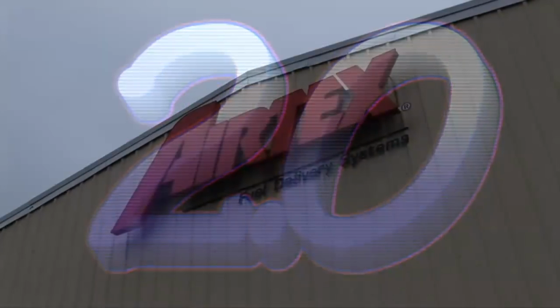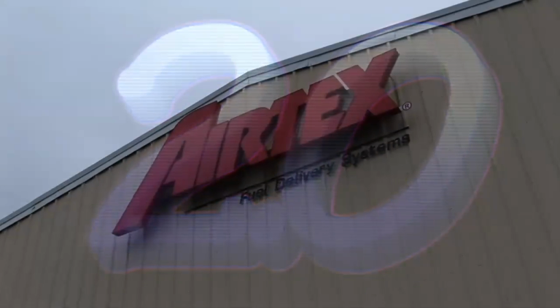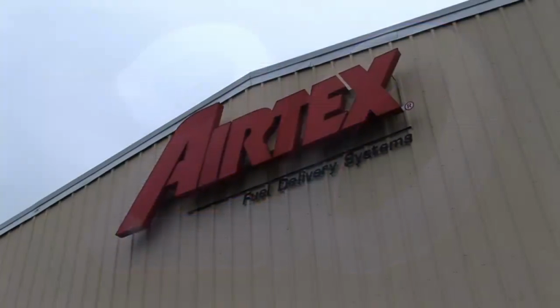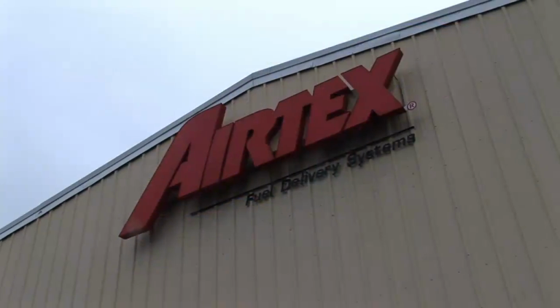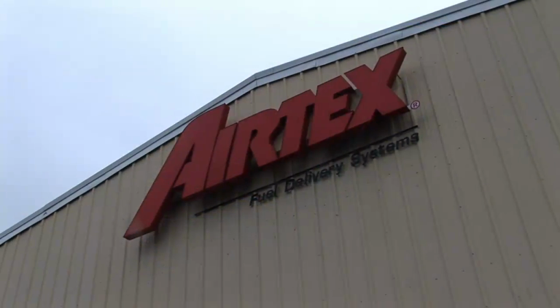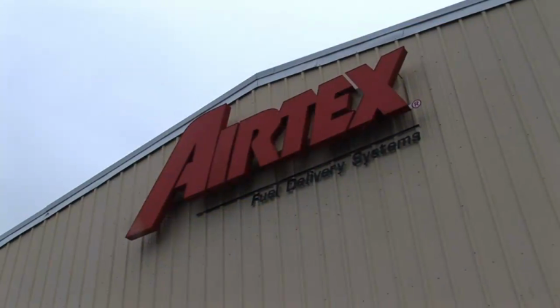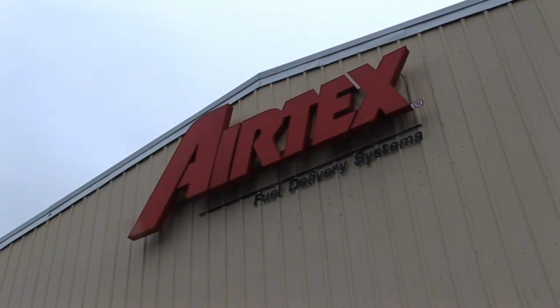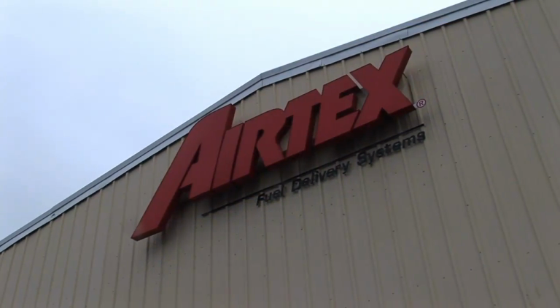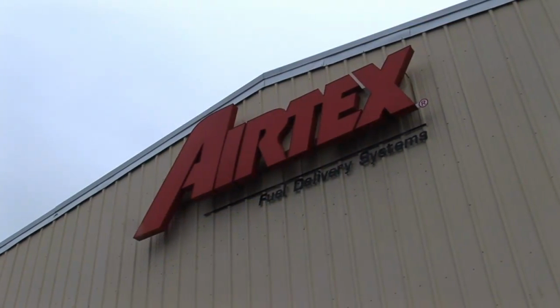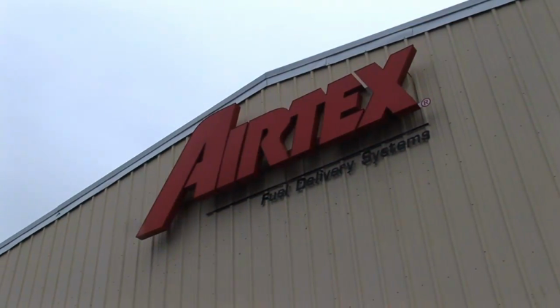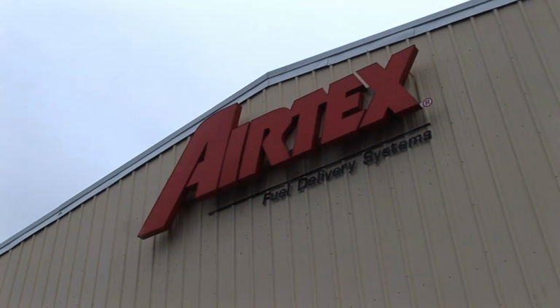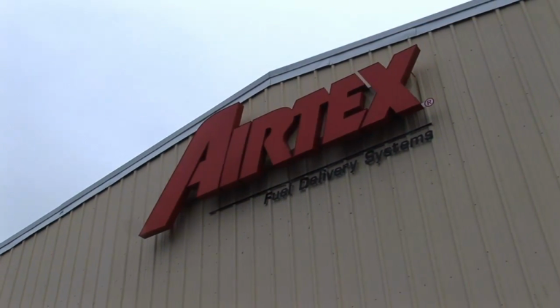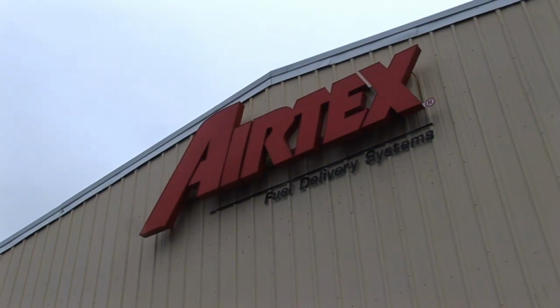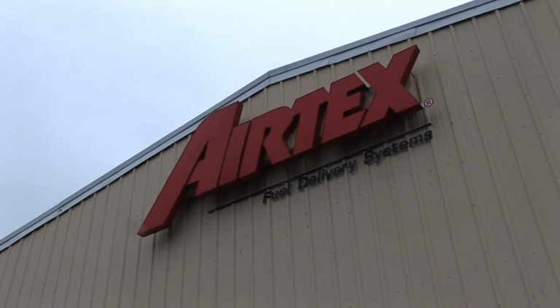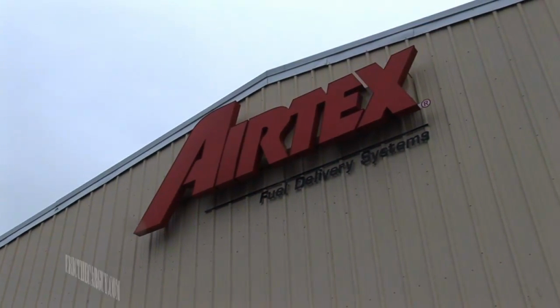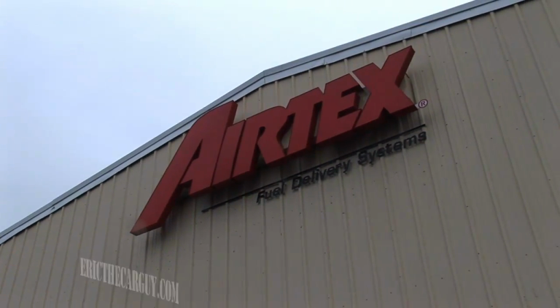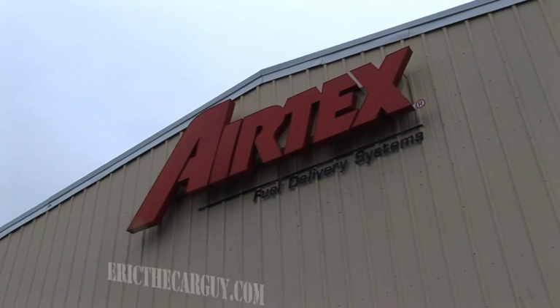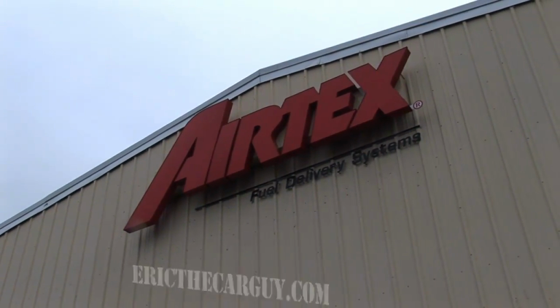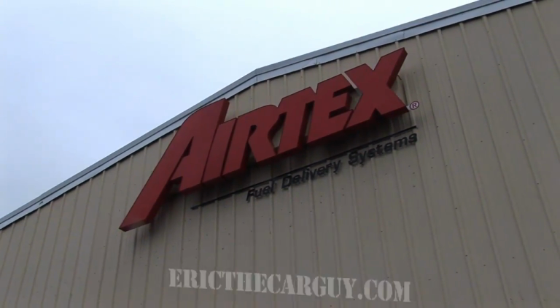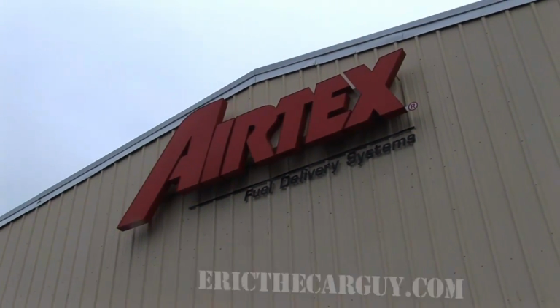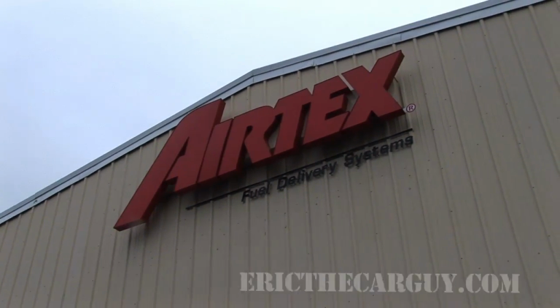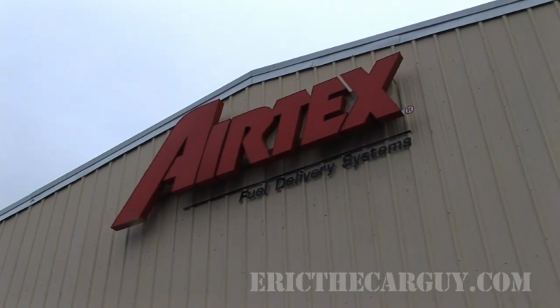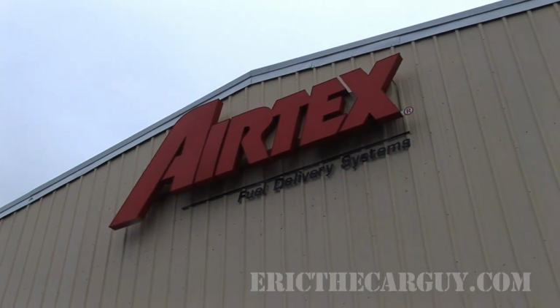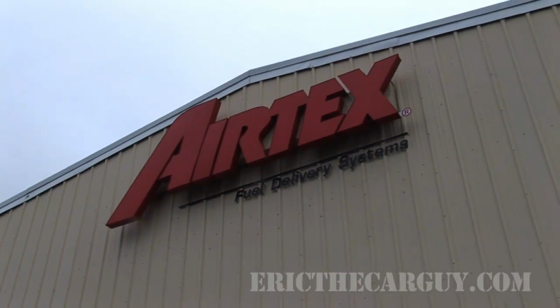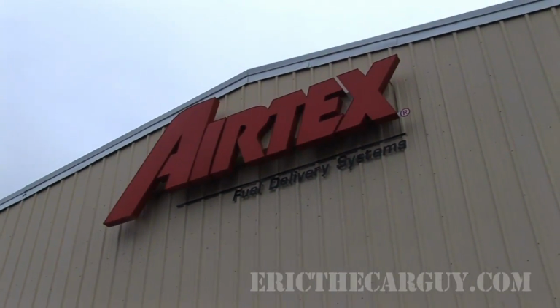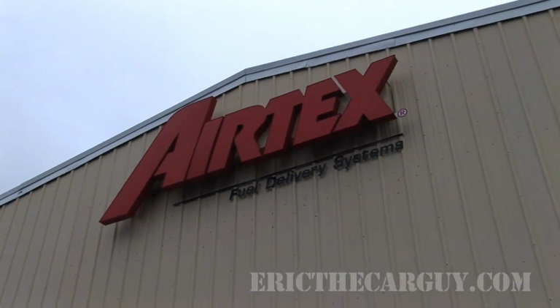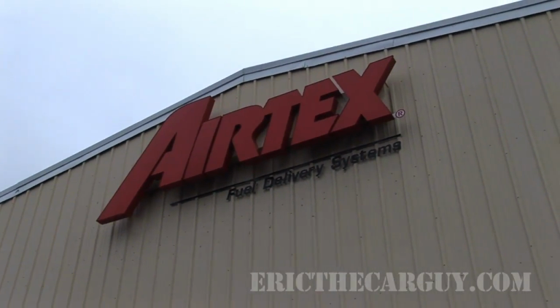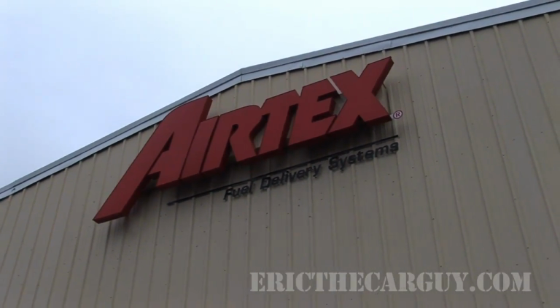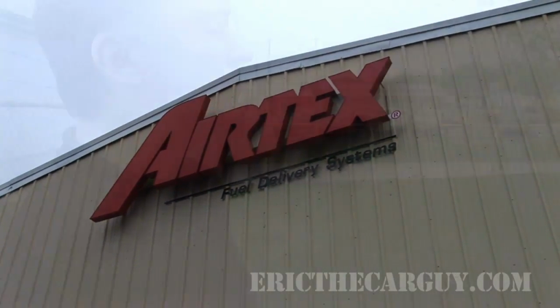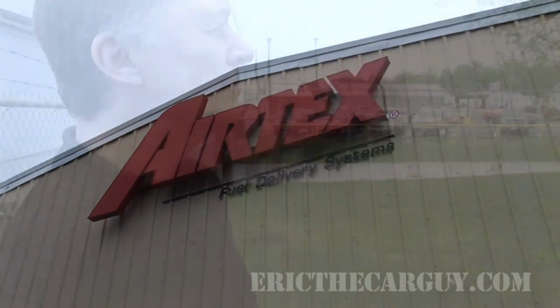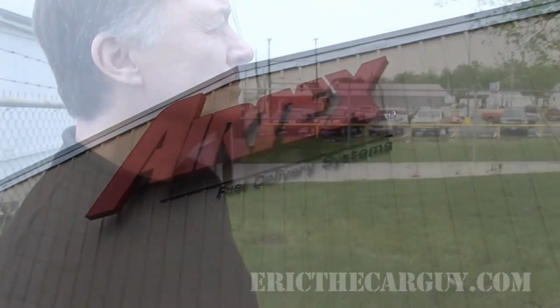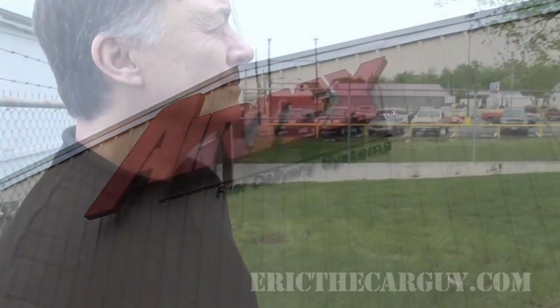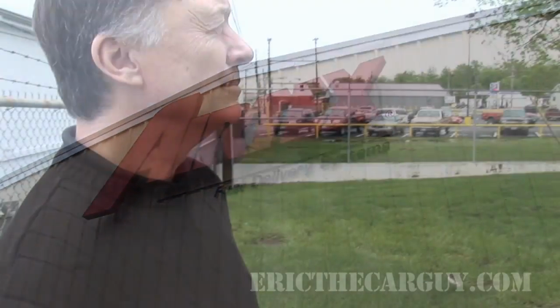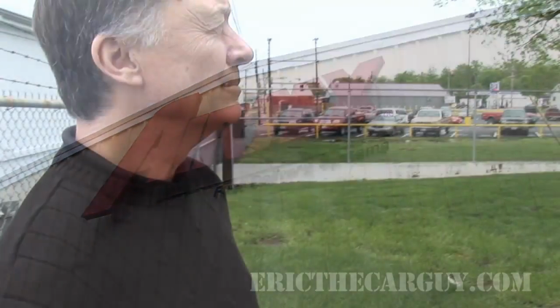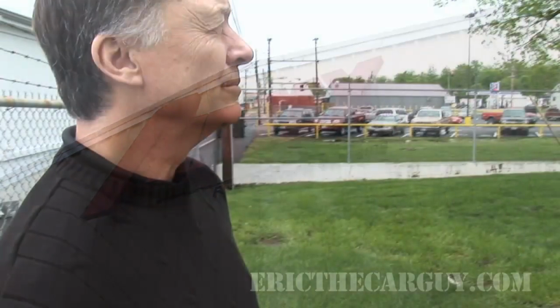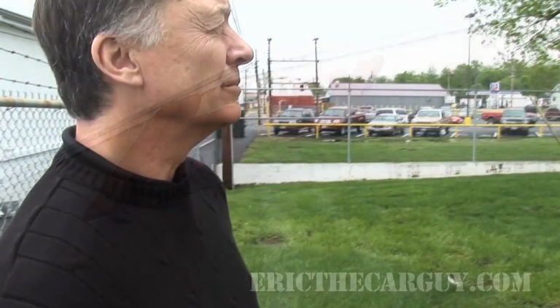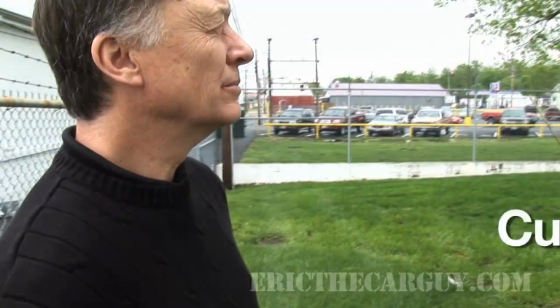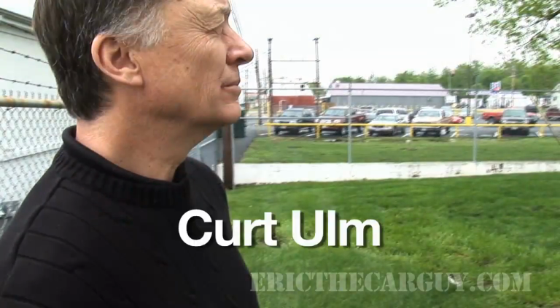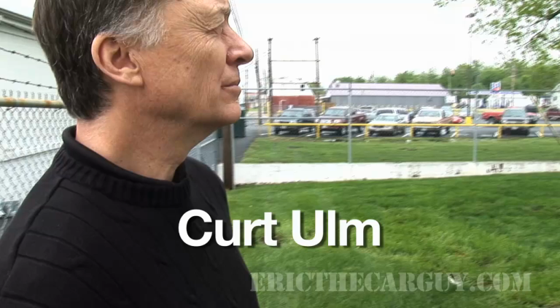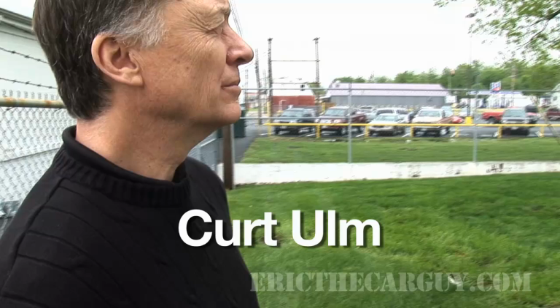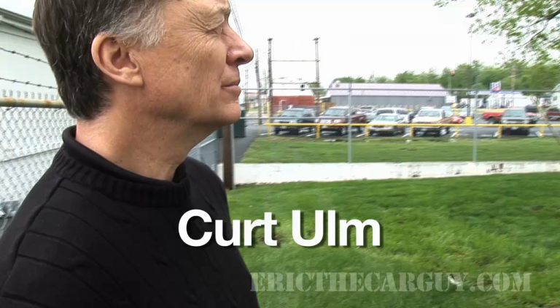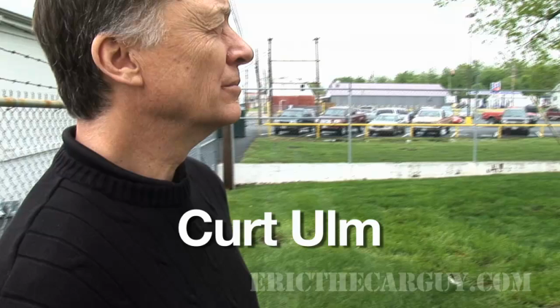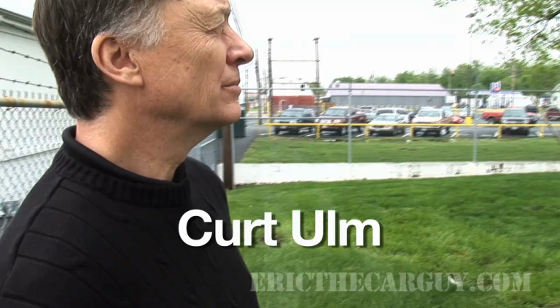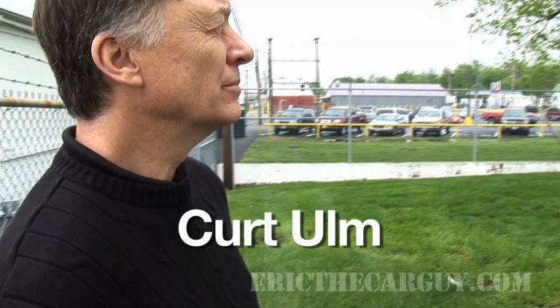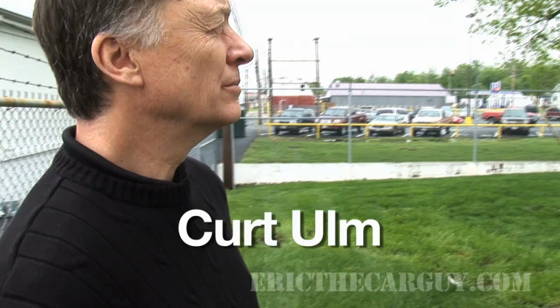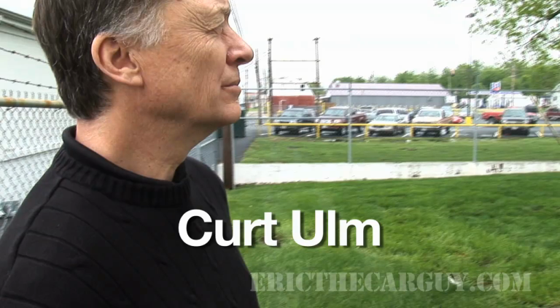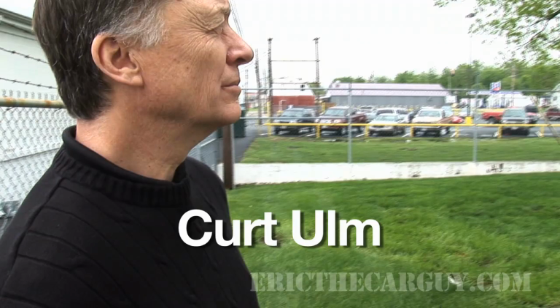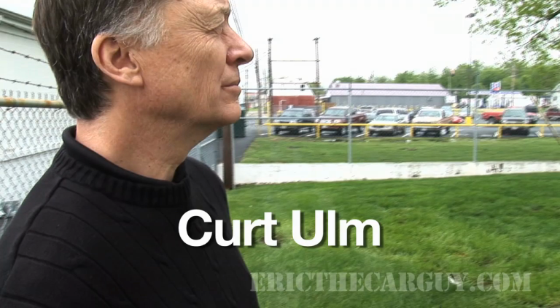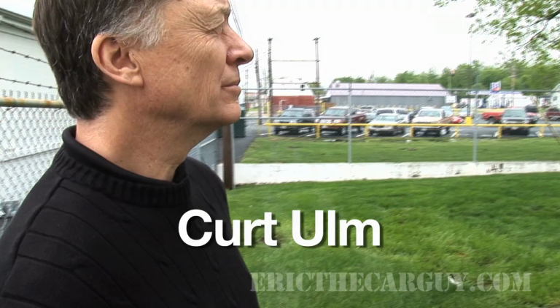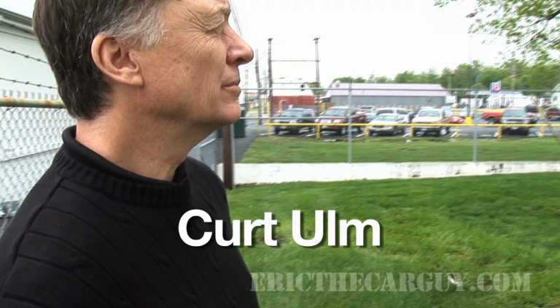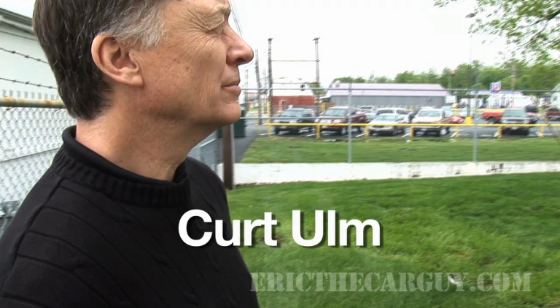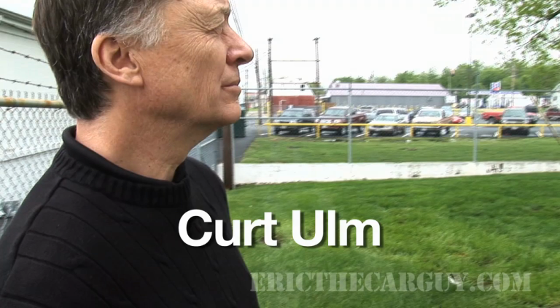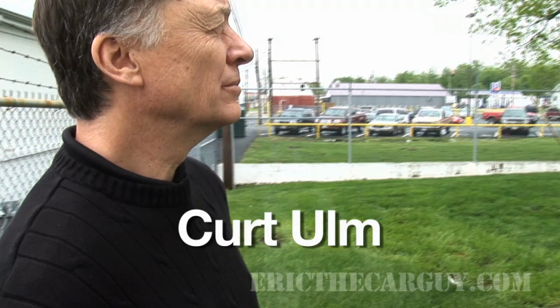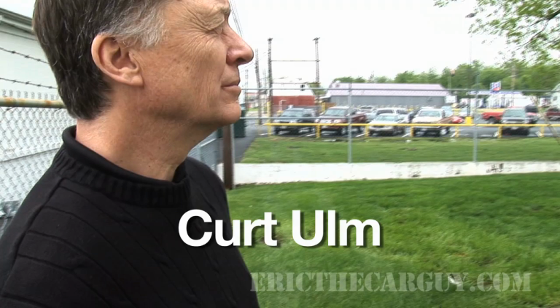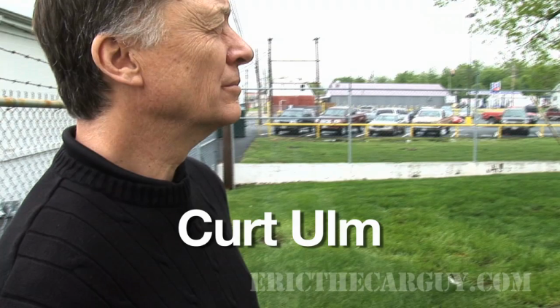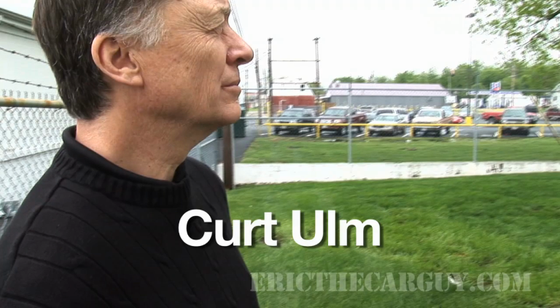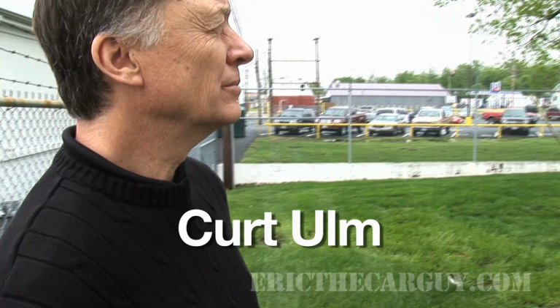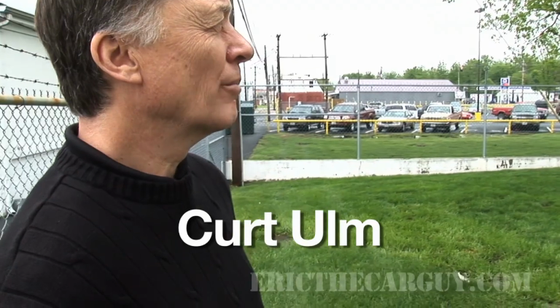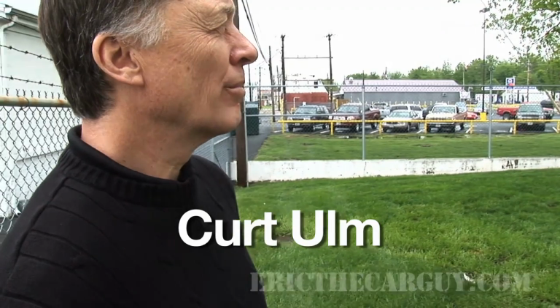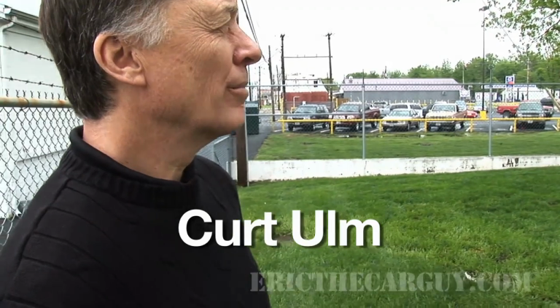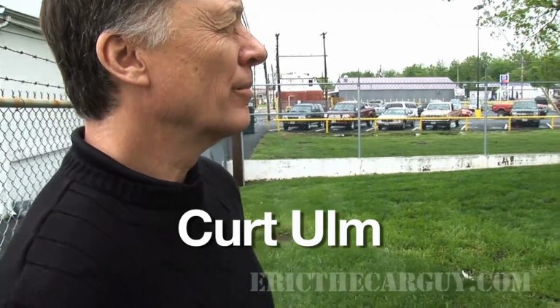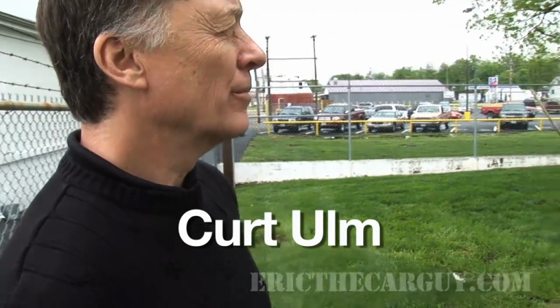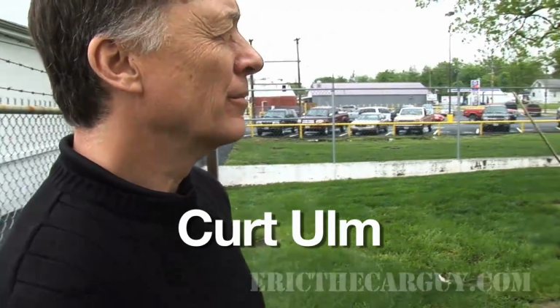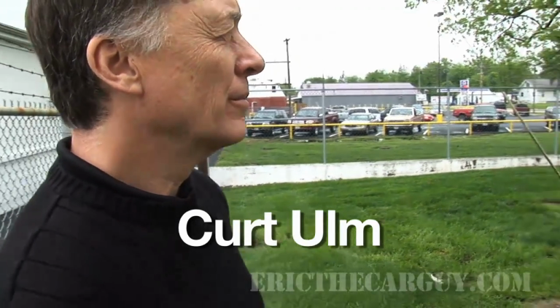While visiting Airteks, I had the opportunity to hang out with their director of engineering, Kurt Ullam, who was kind enough to show me some of his cool toys.